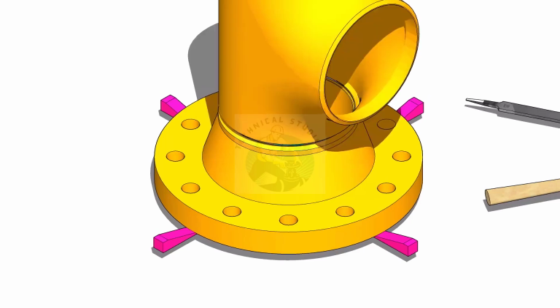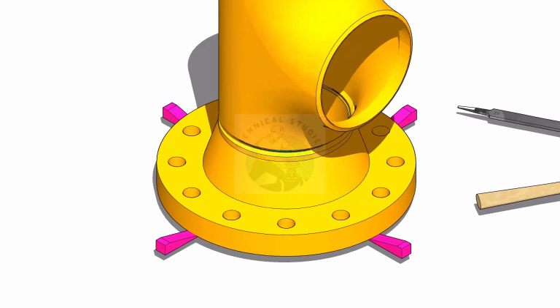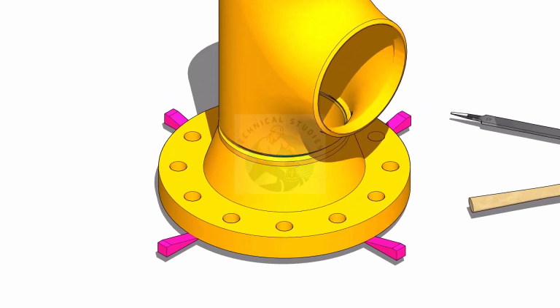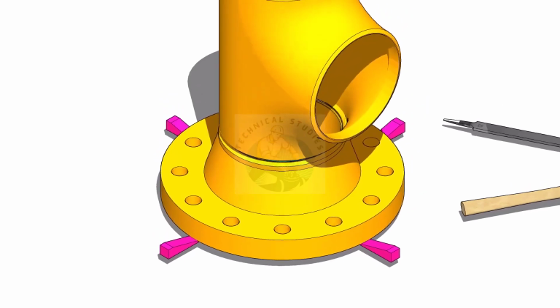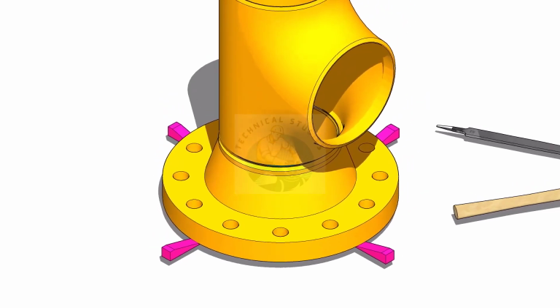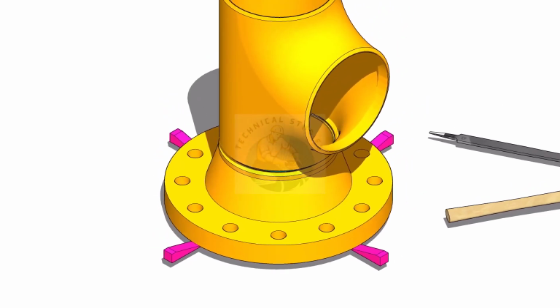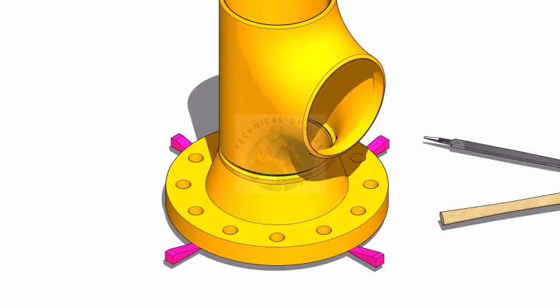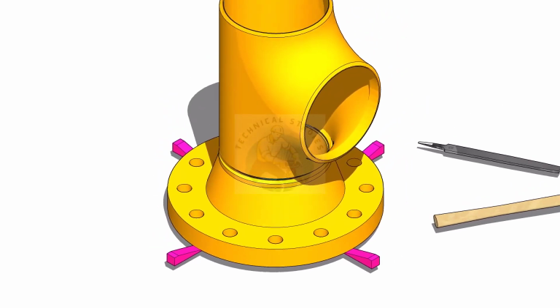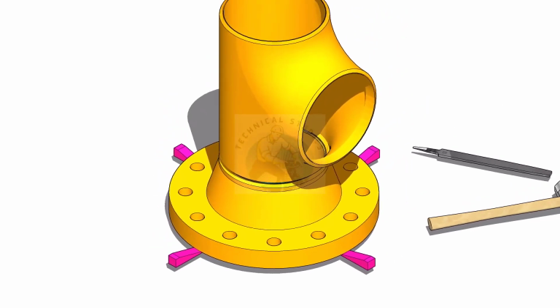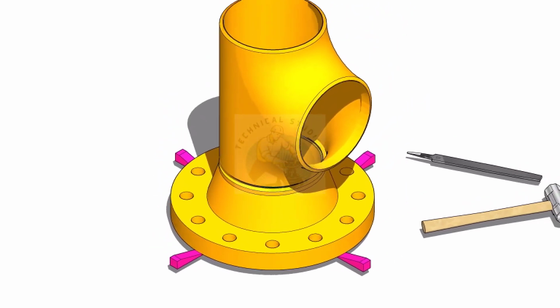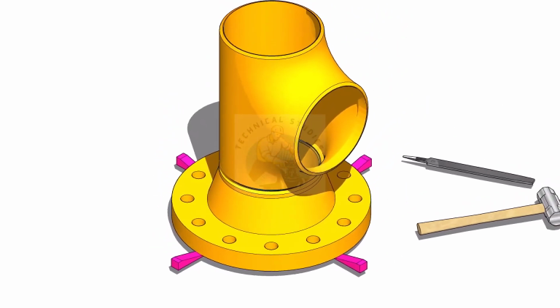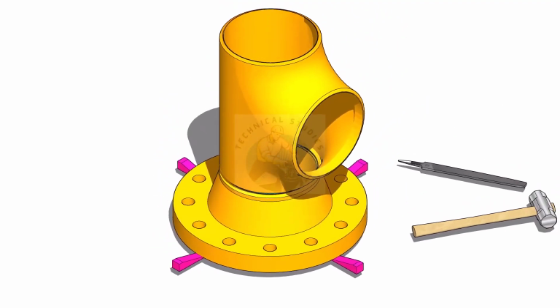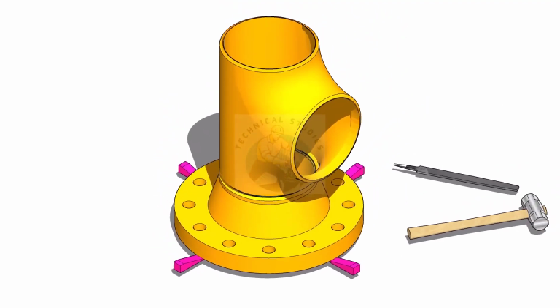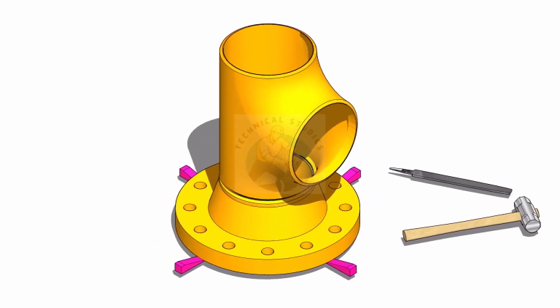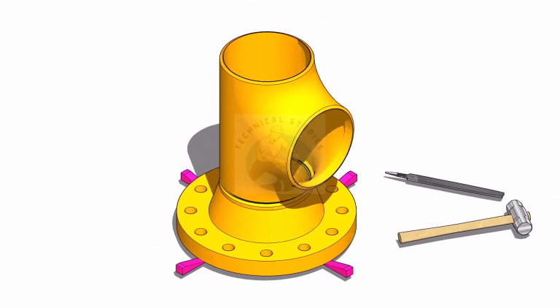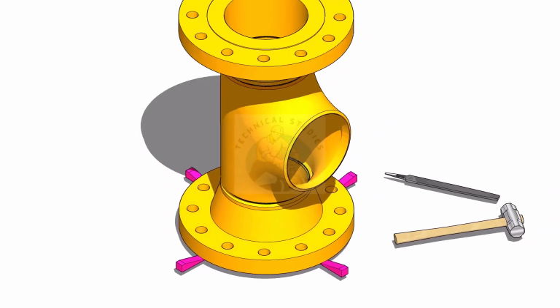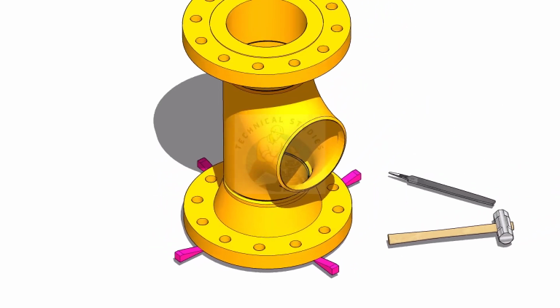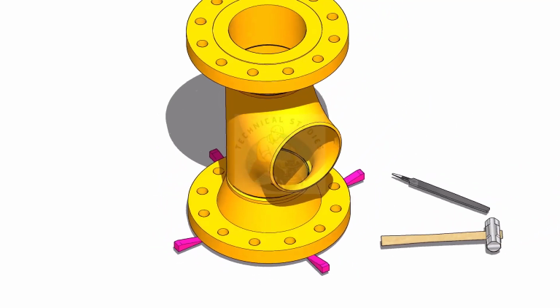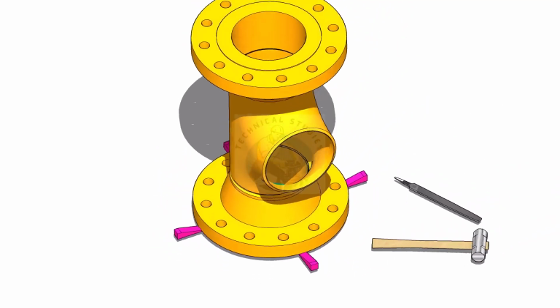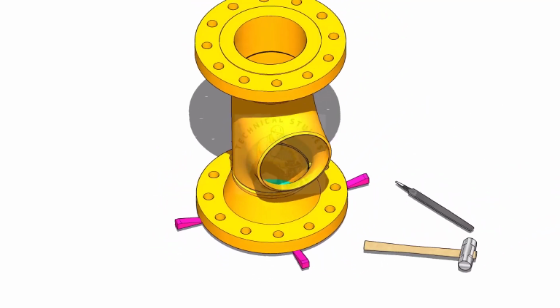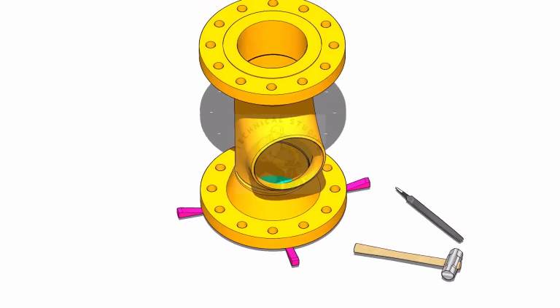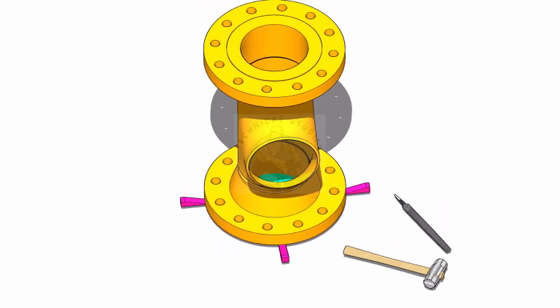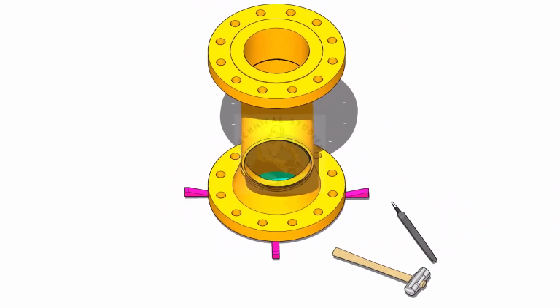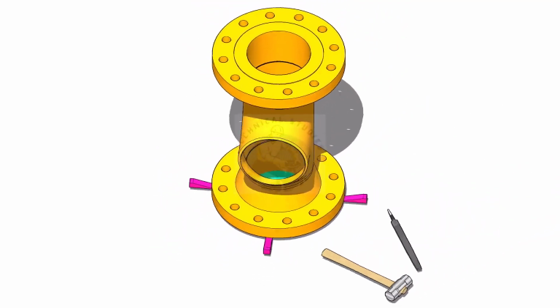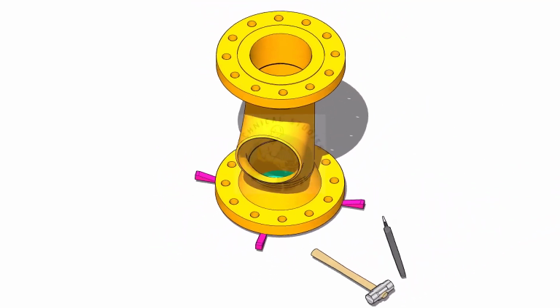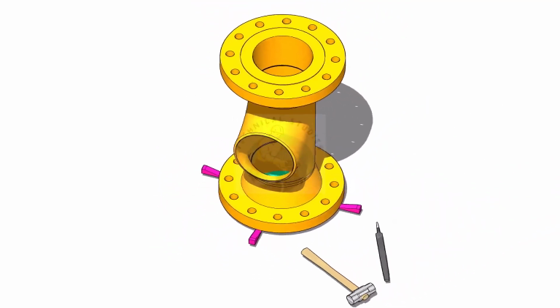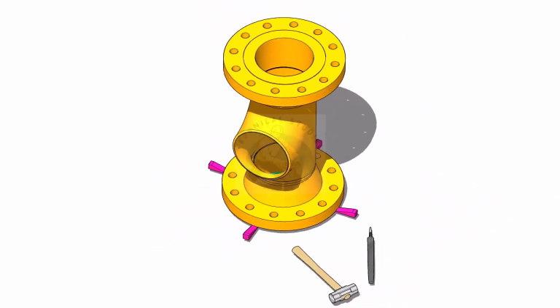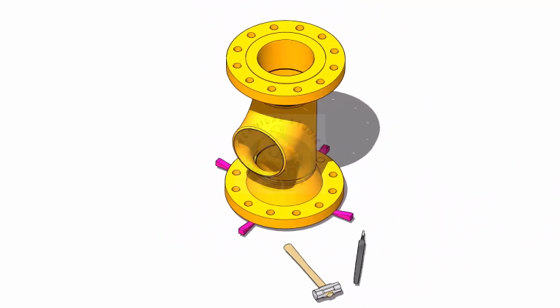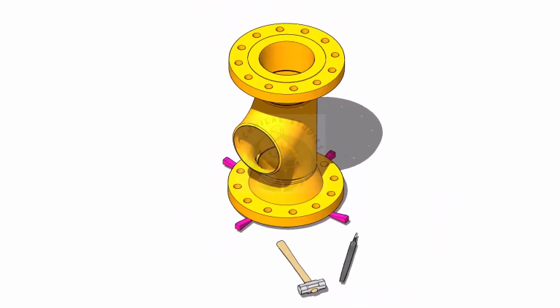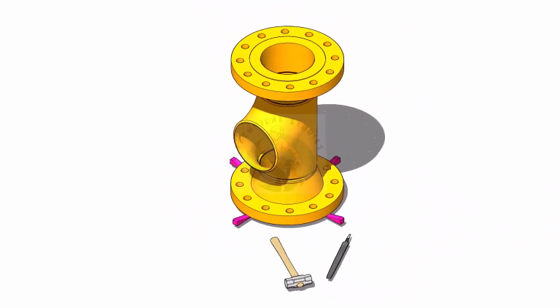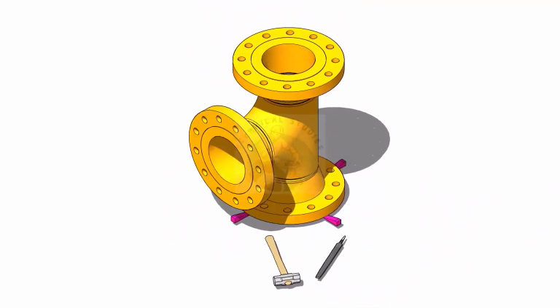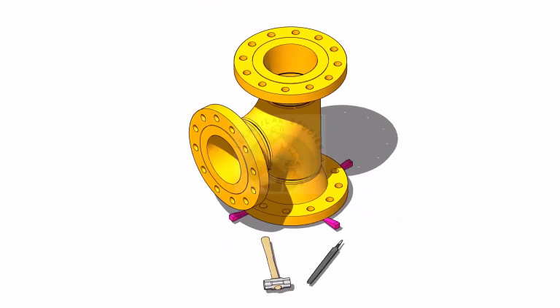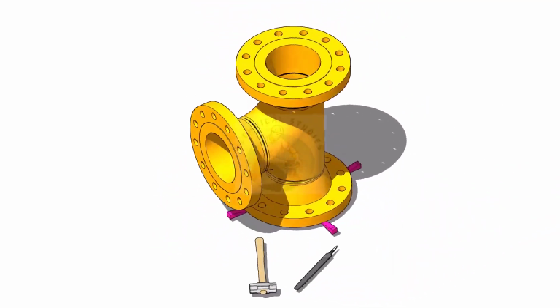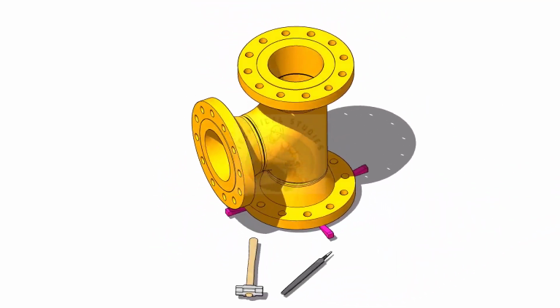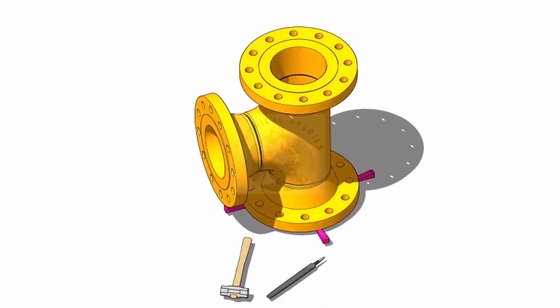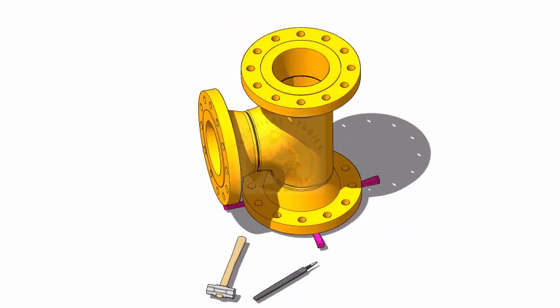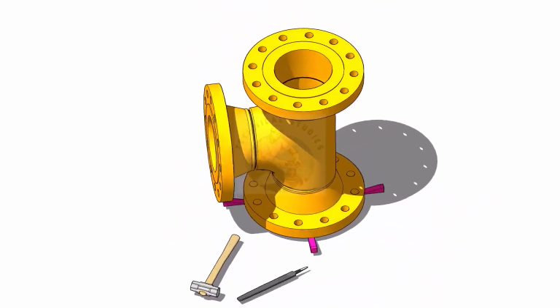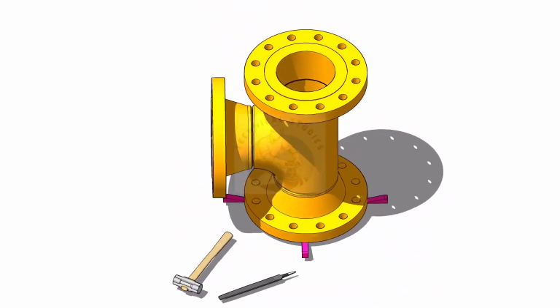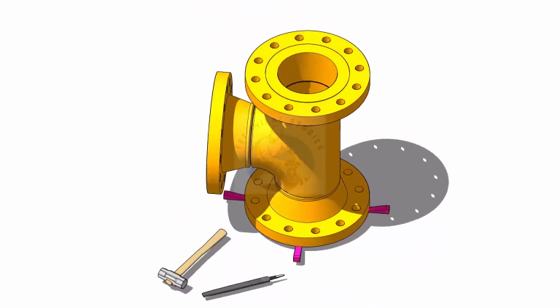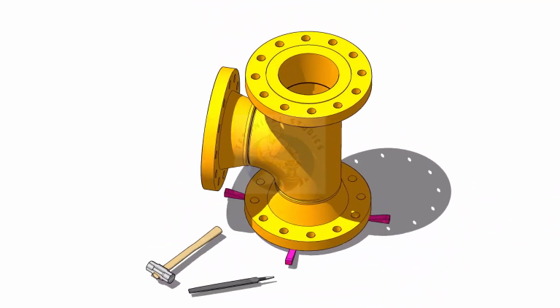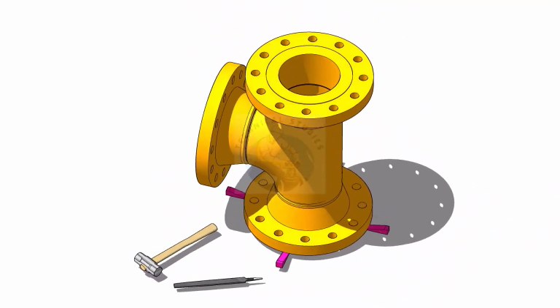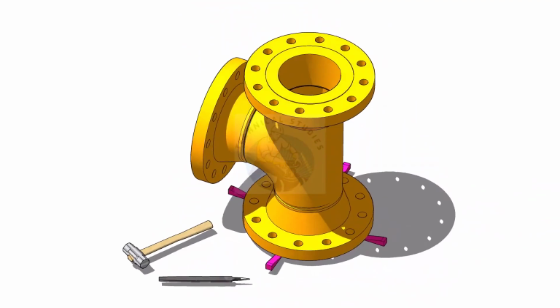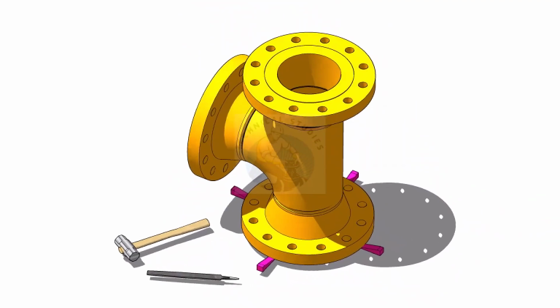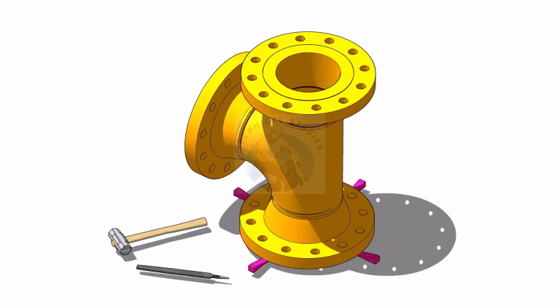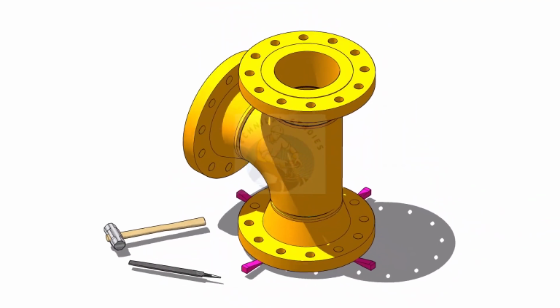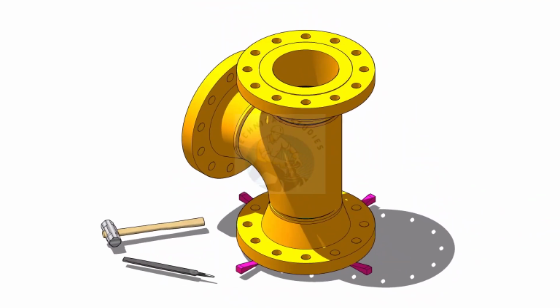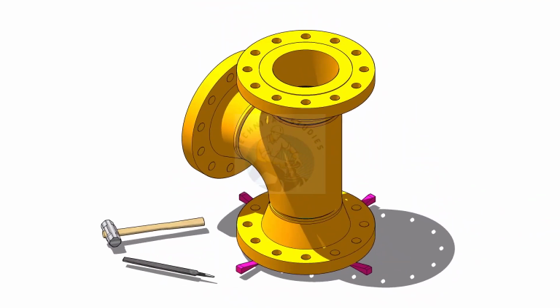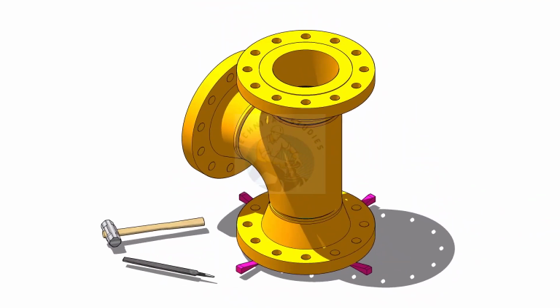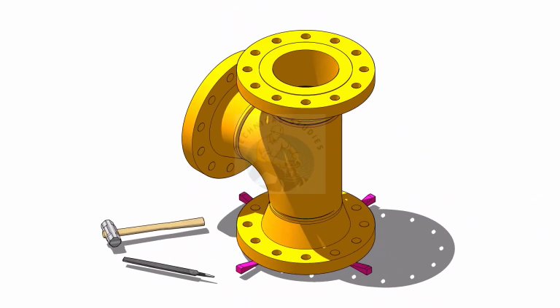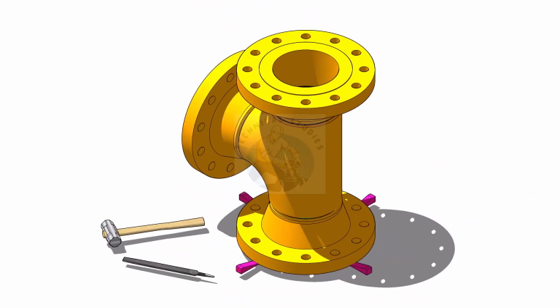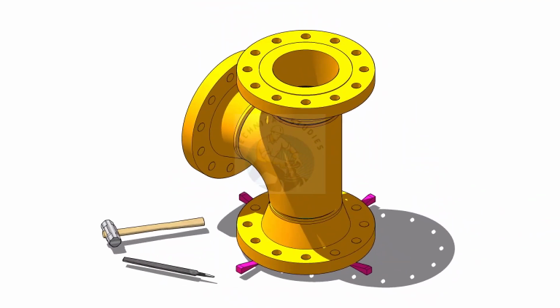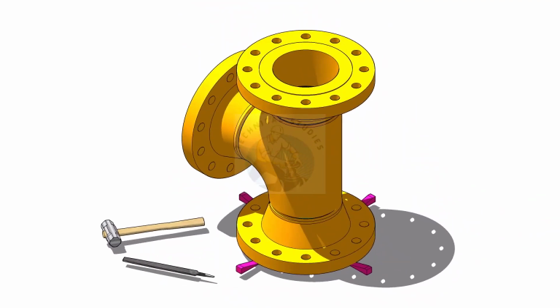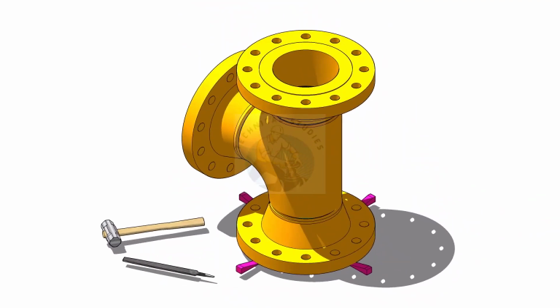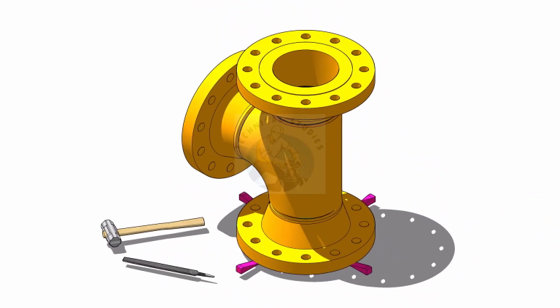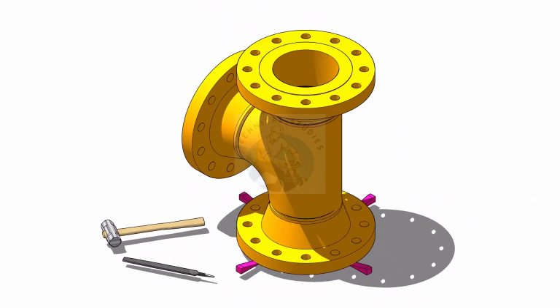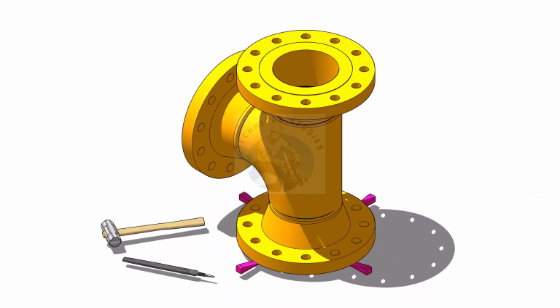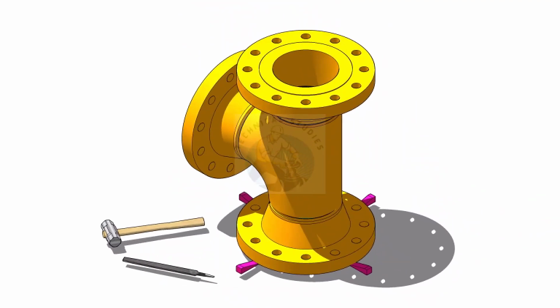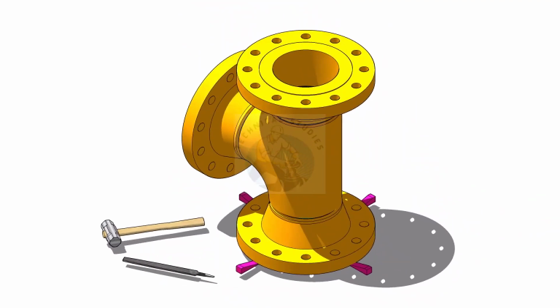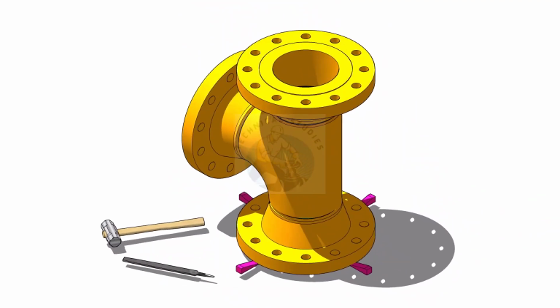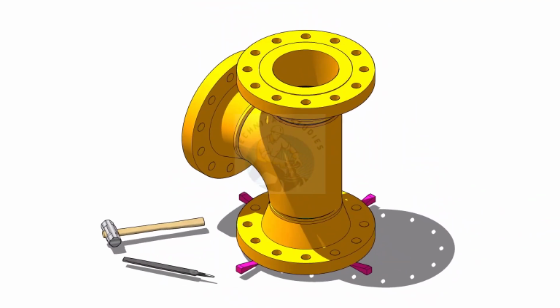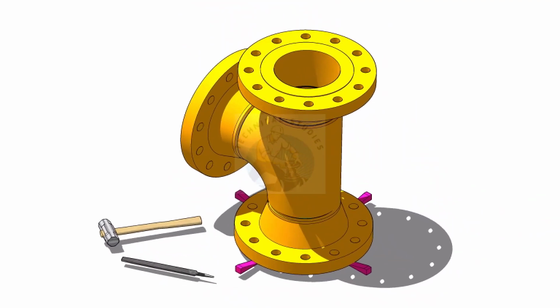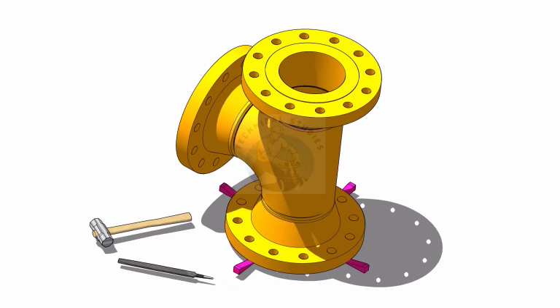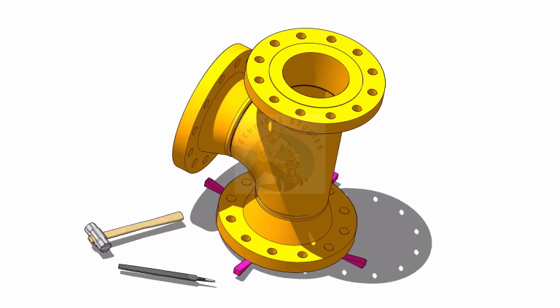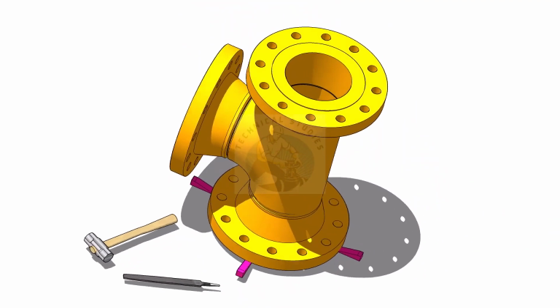Welcome to Technical Studies. In this tutorial, I will show you how to fit up flanges to a tee in a different method.